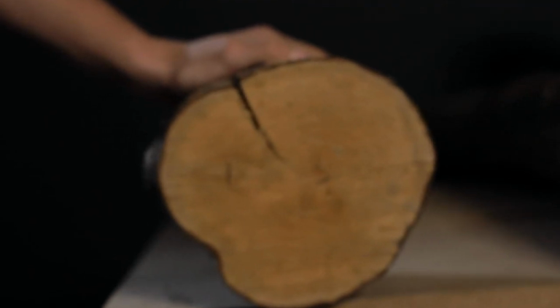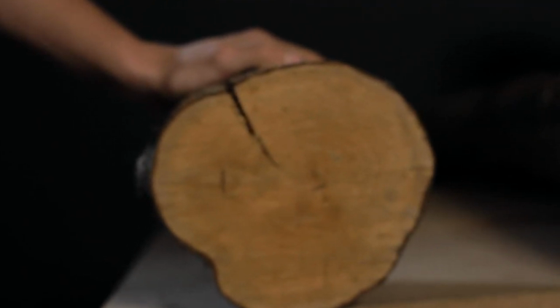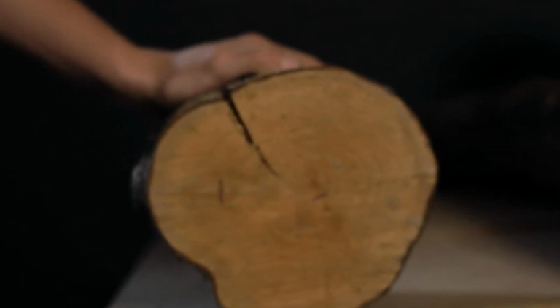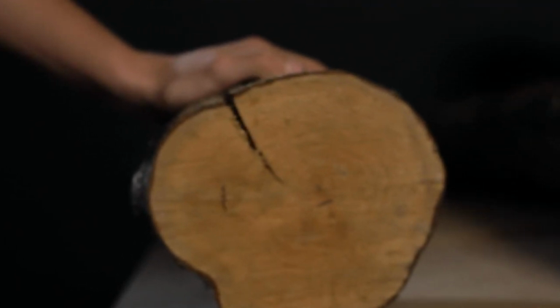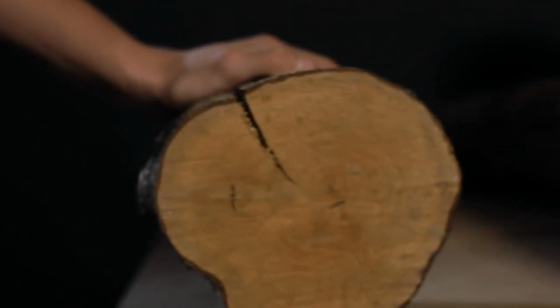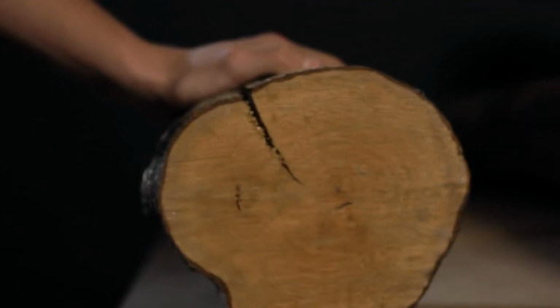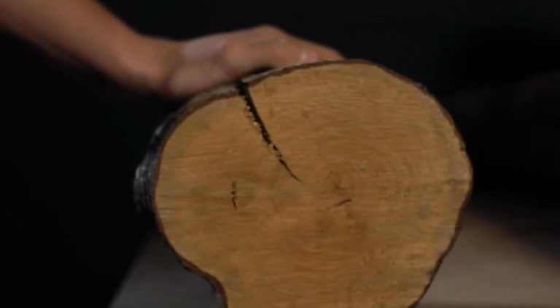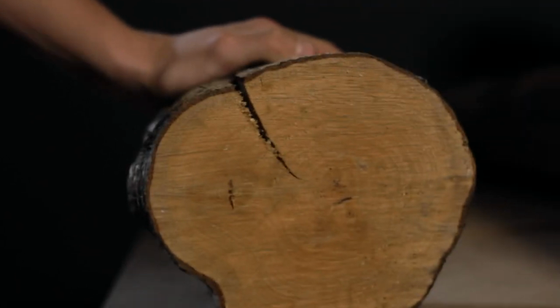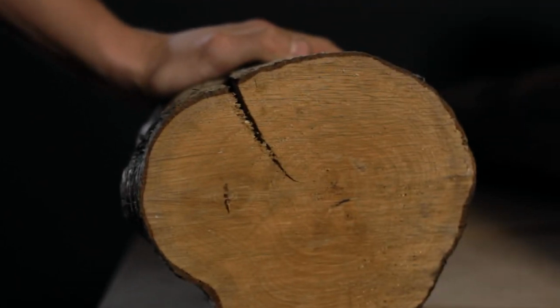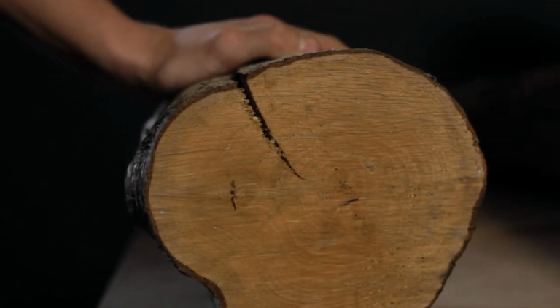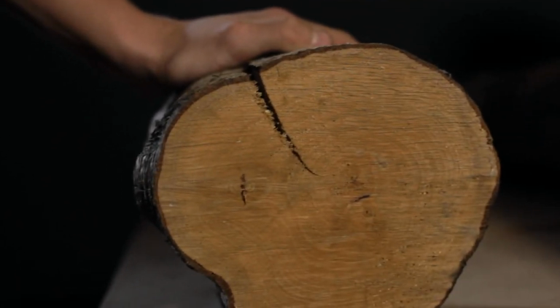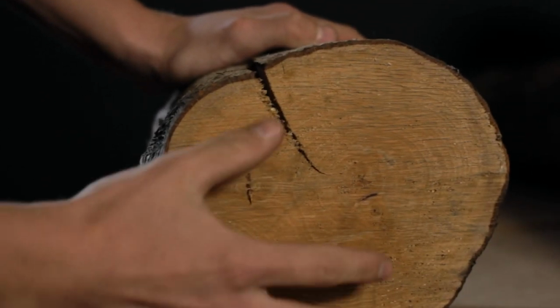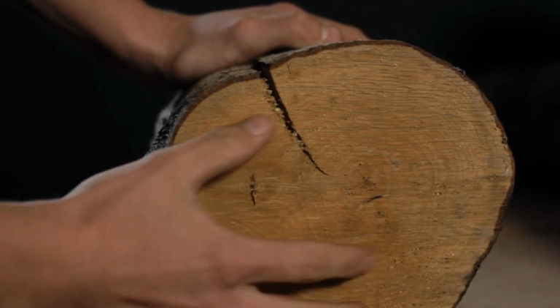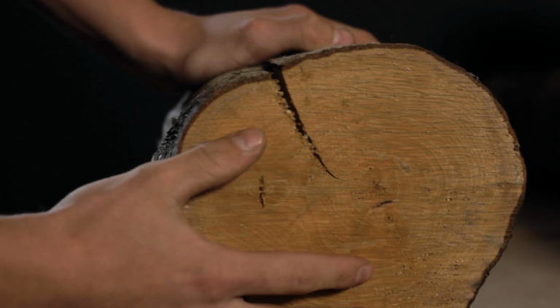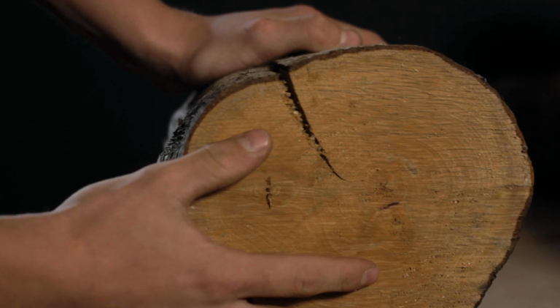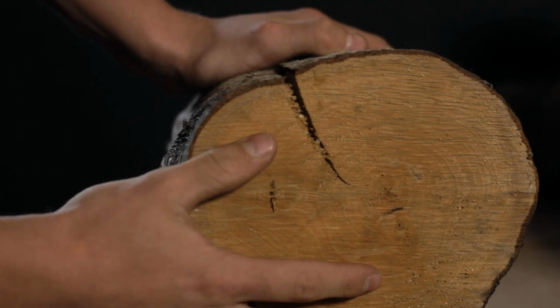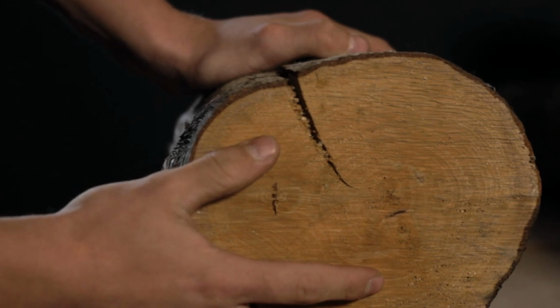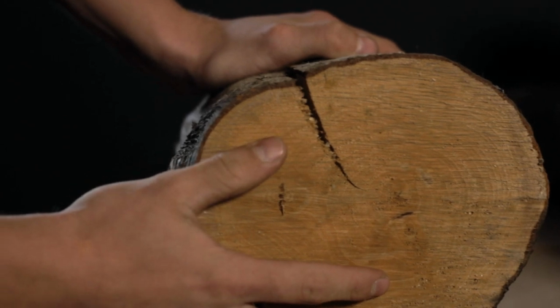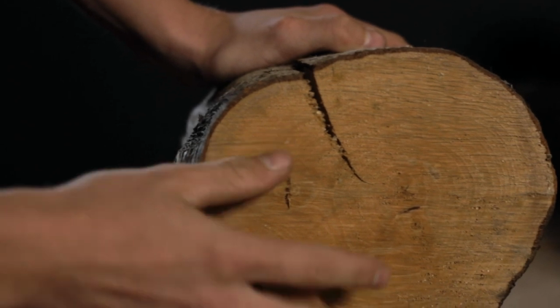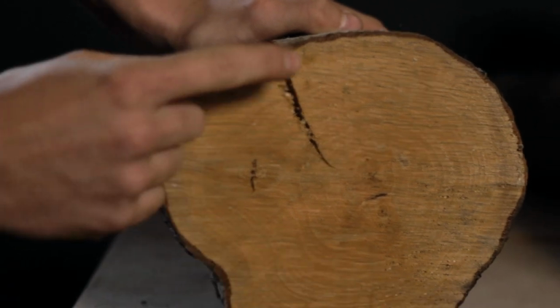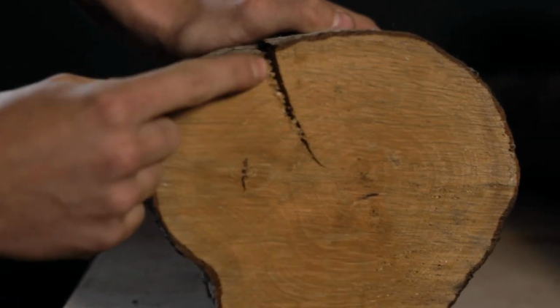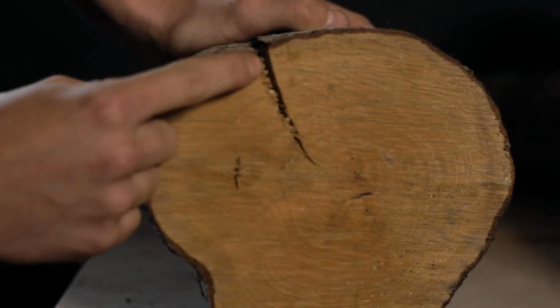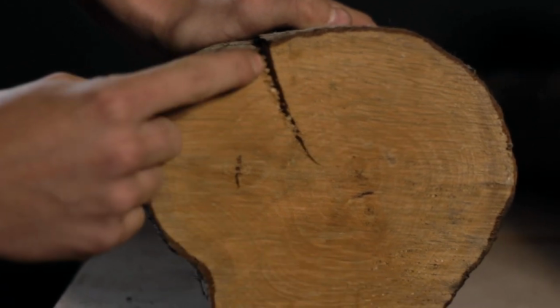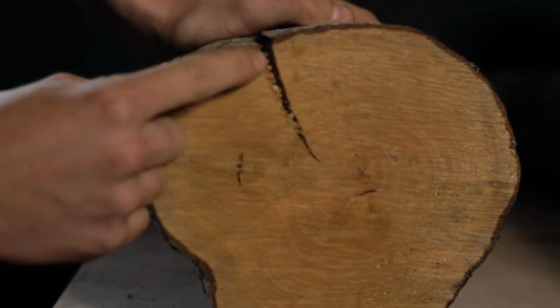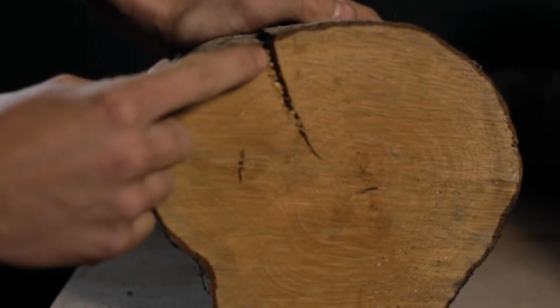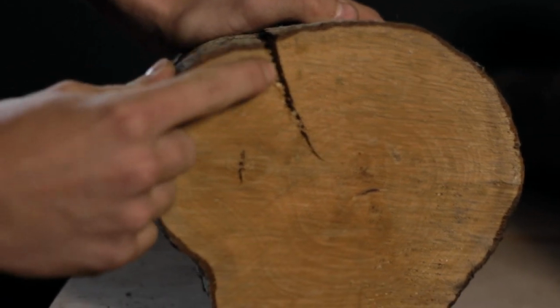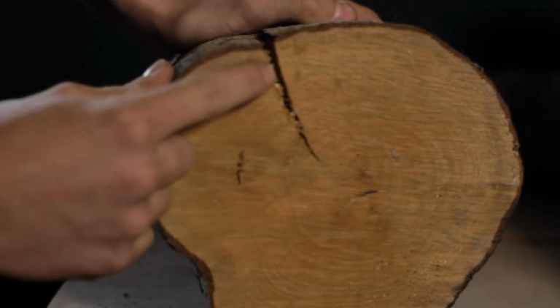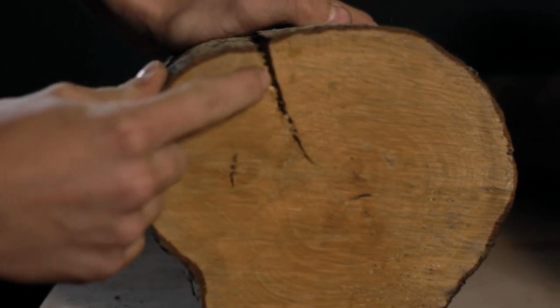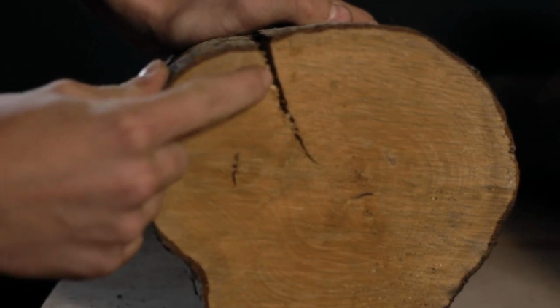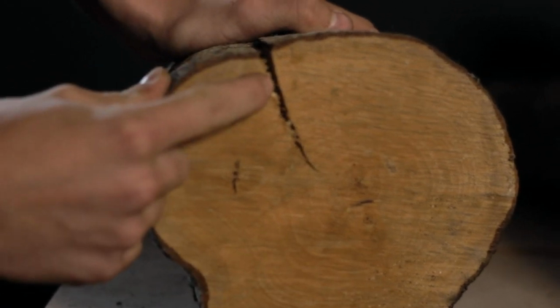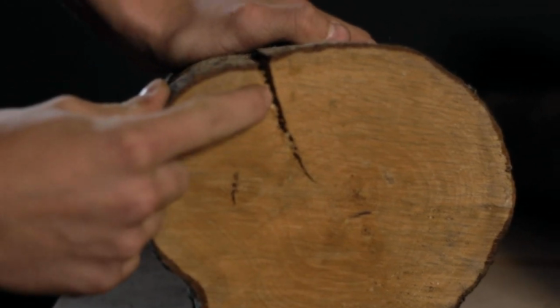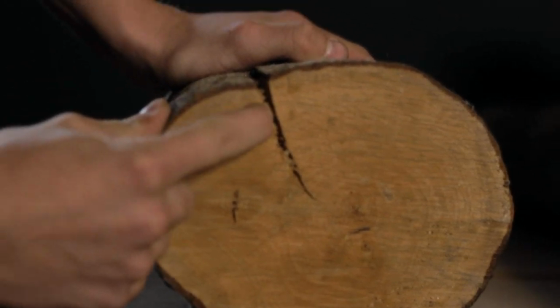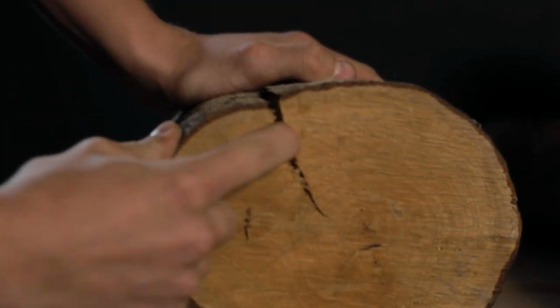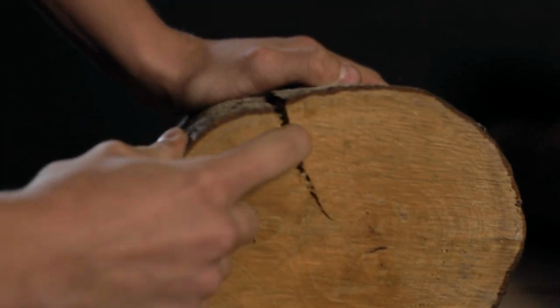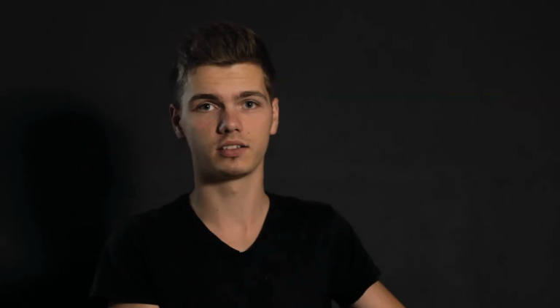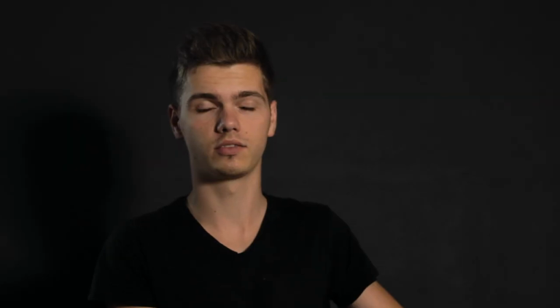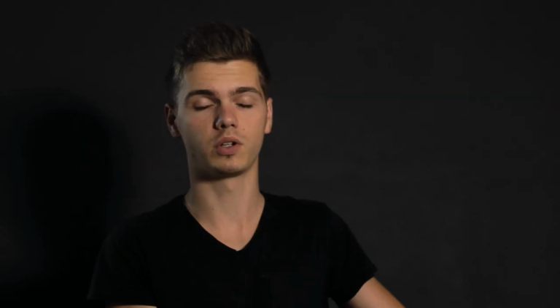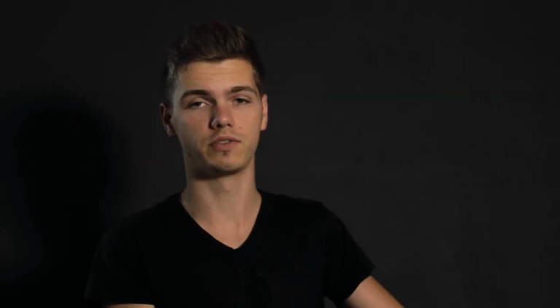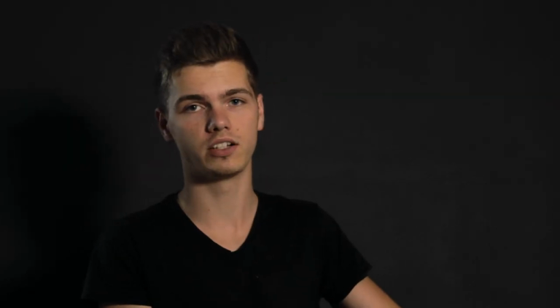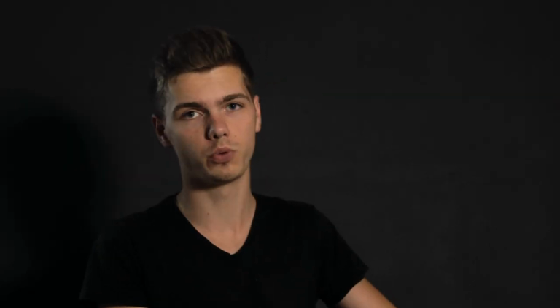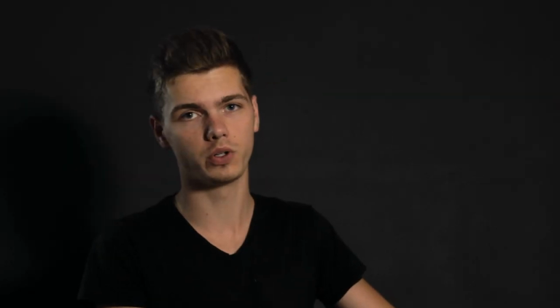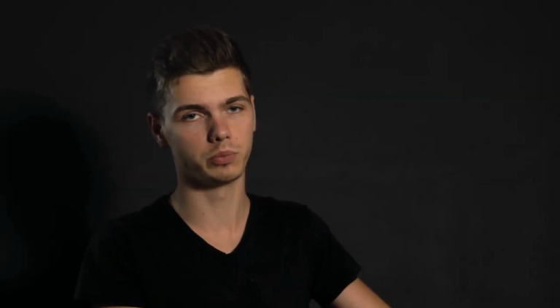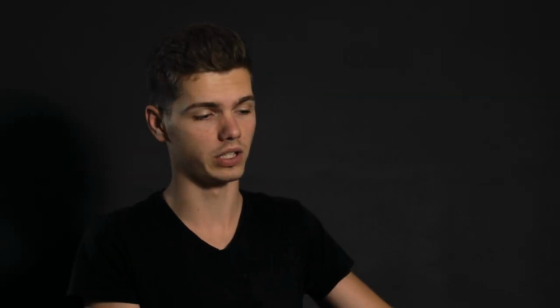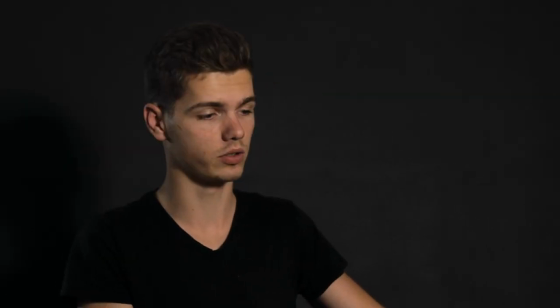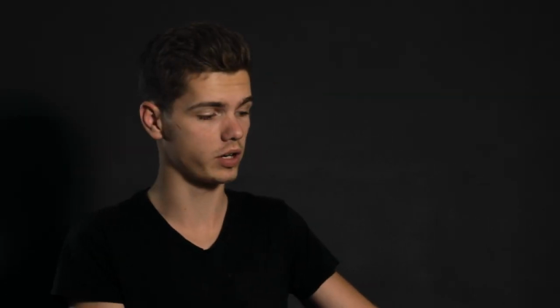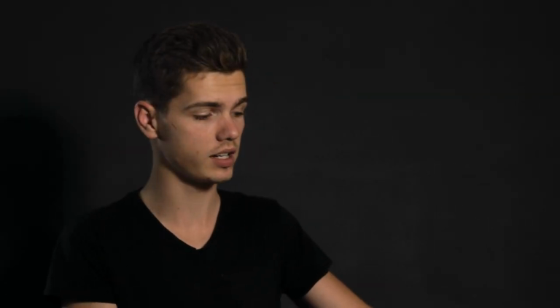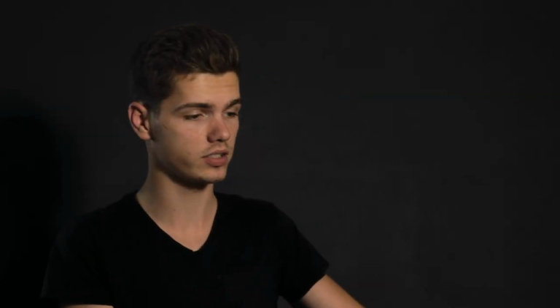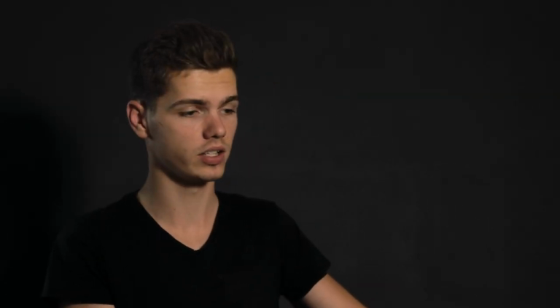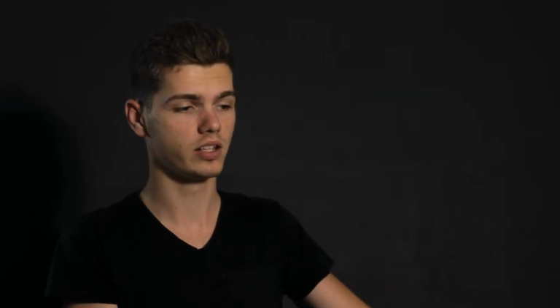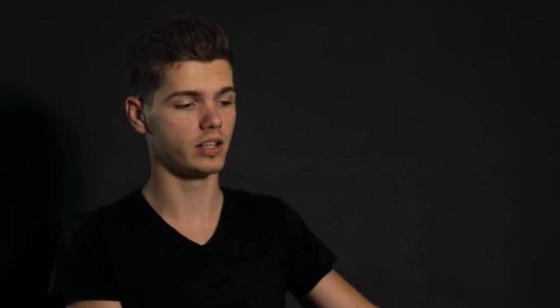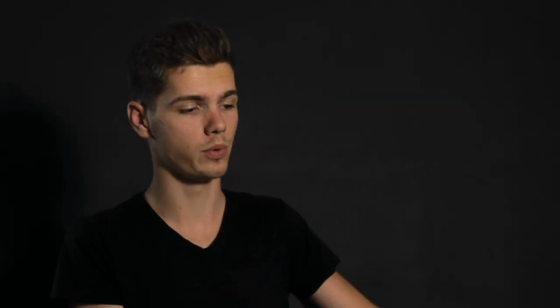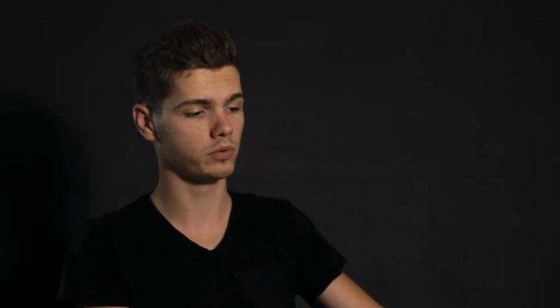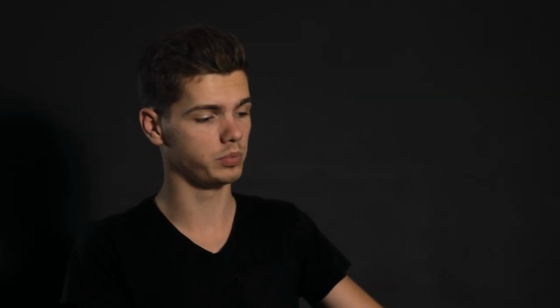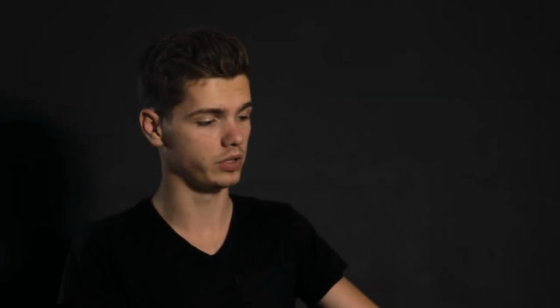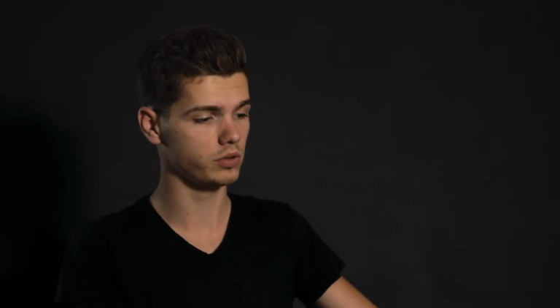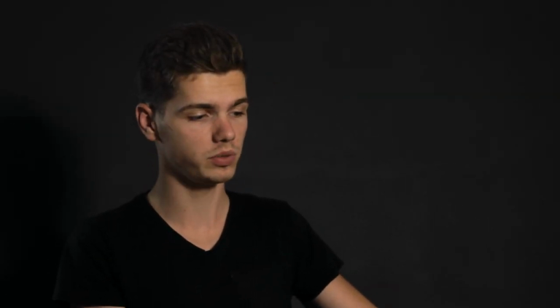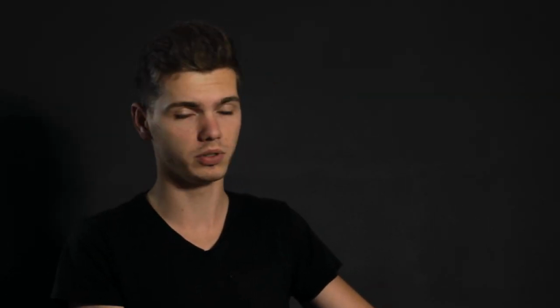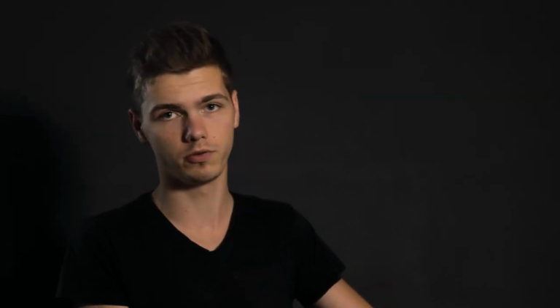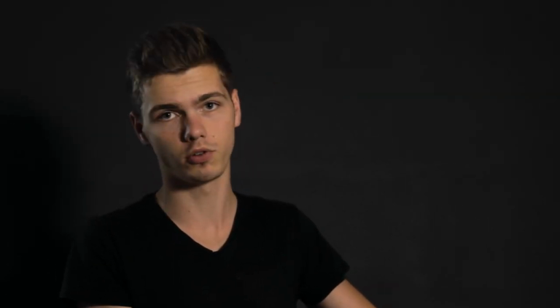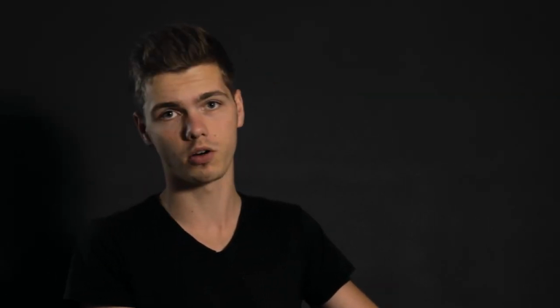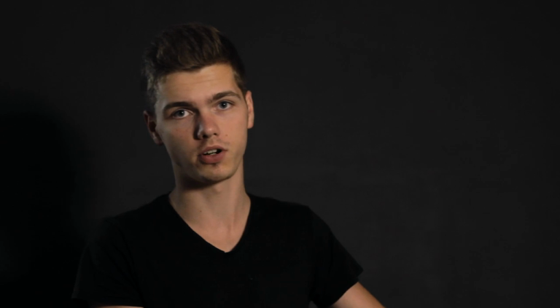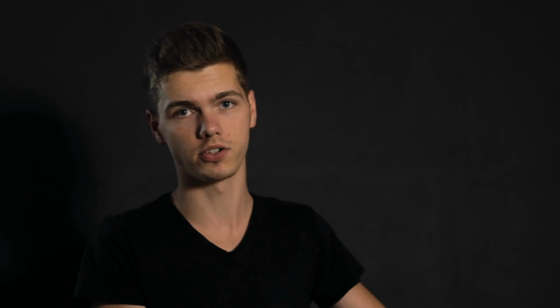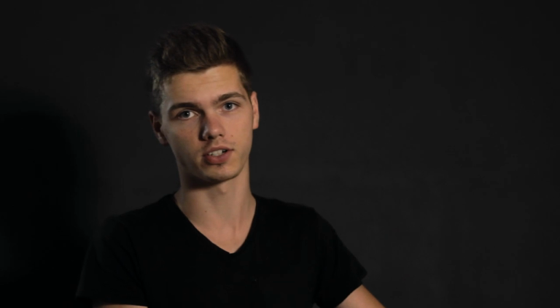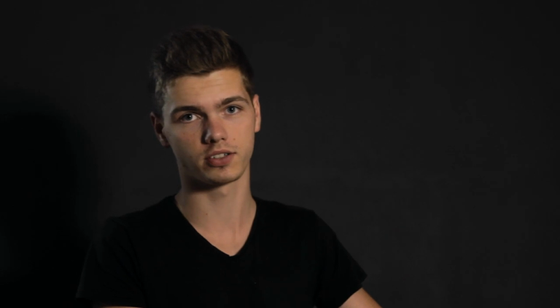If you don't seal the end grain, it will split like this one. If there will be cracks, they won't be usable for our projects.